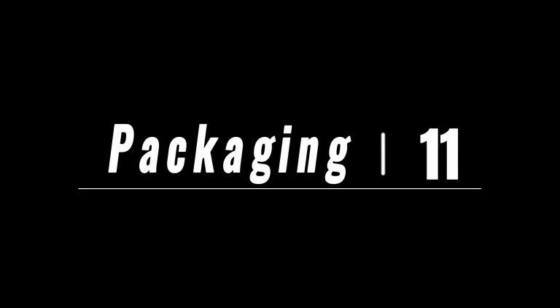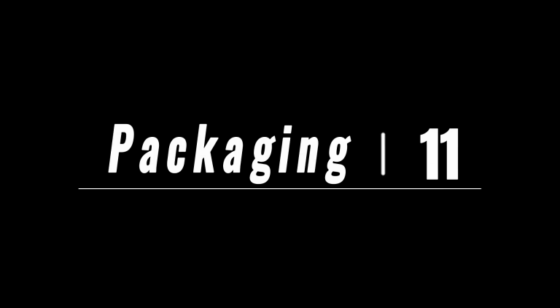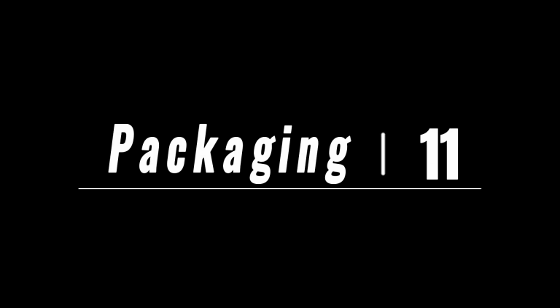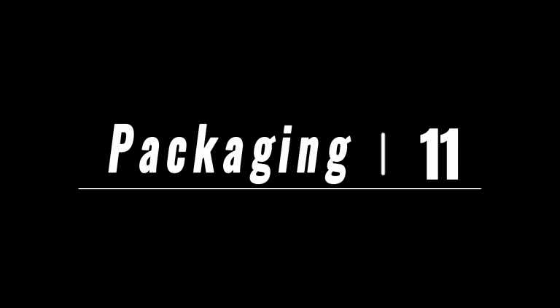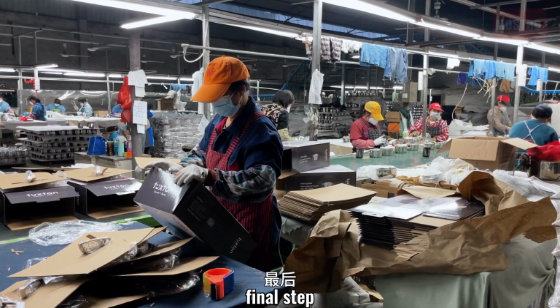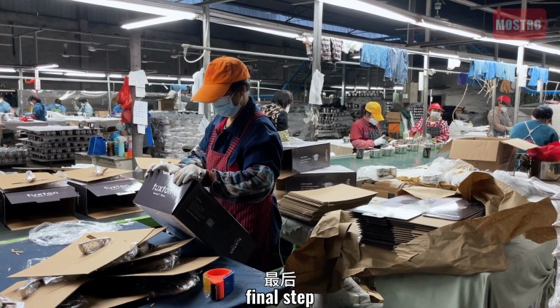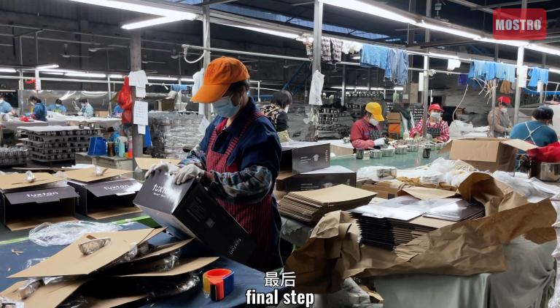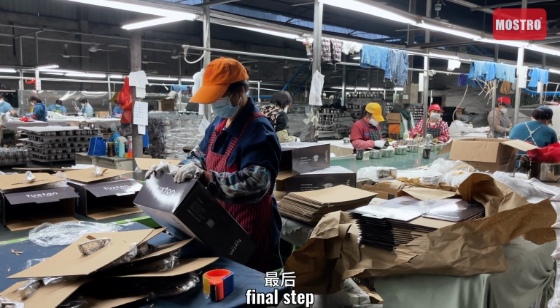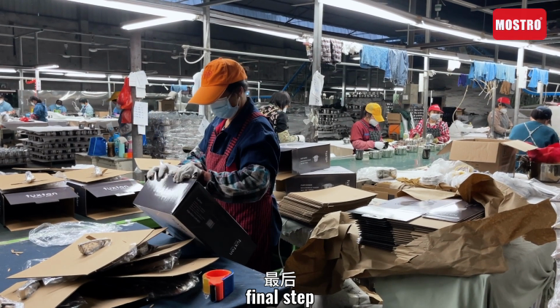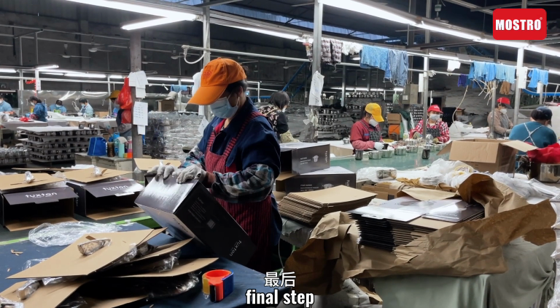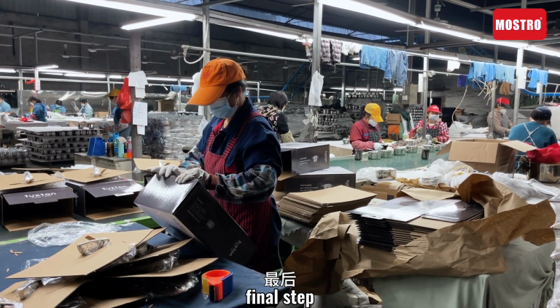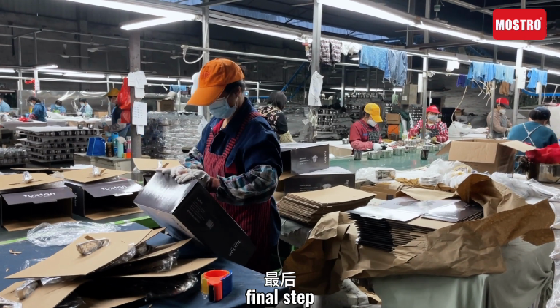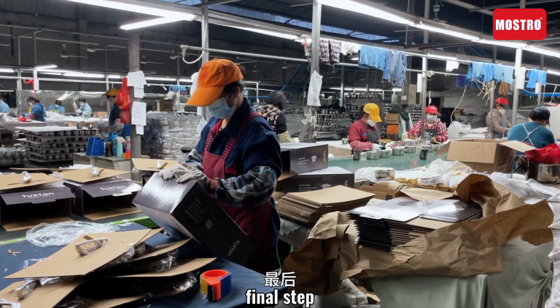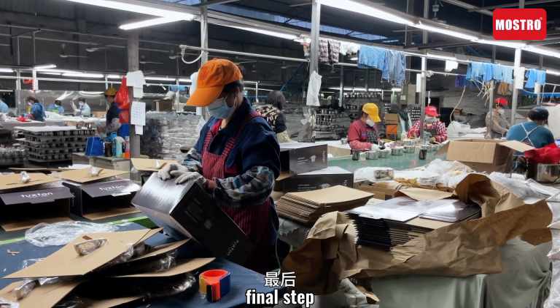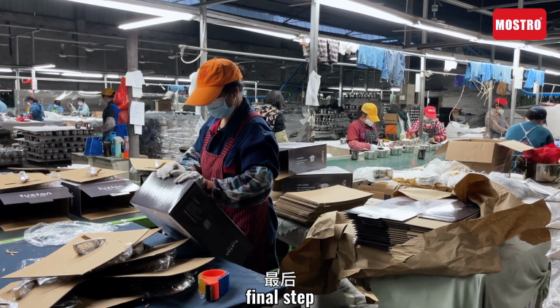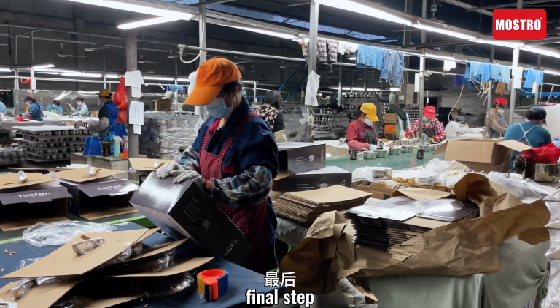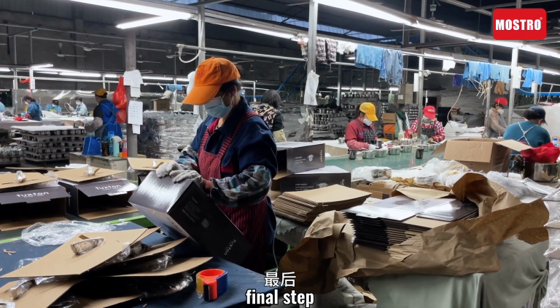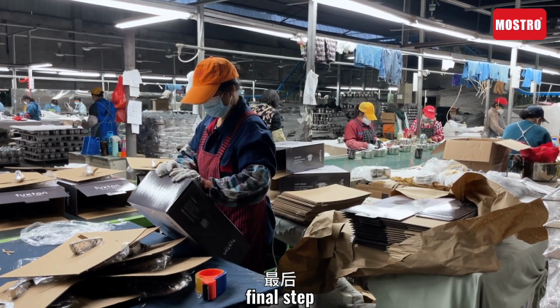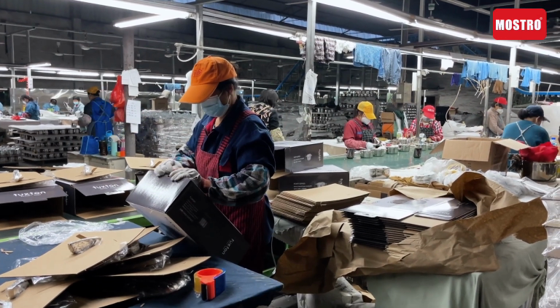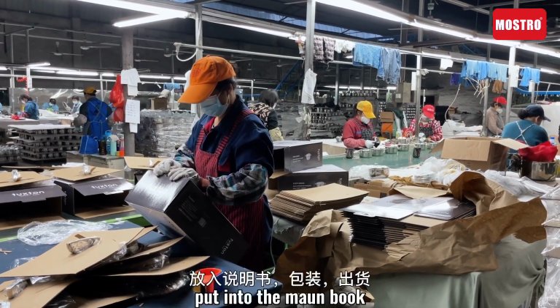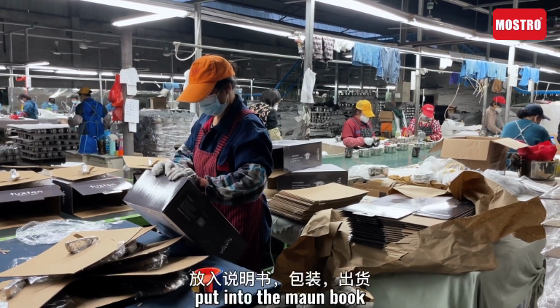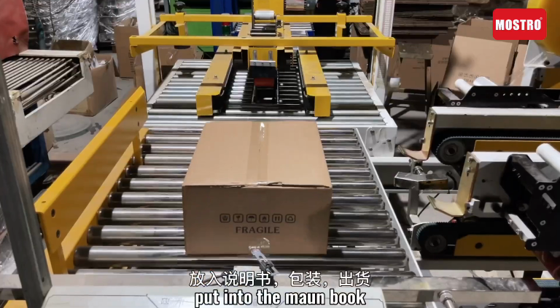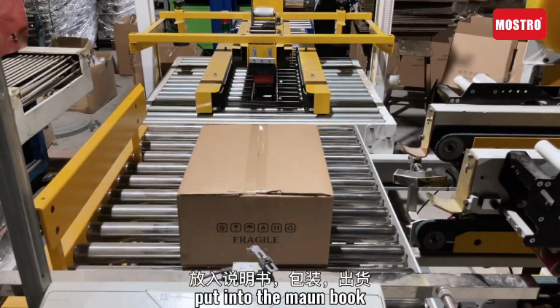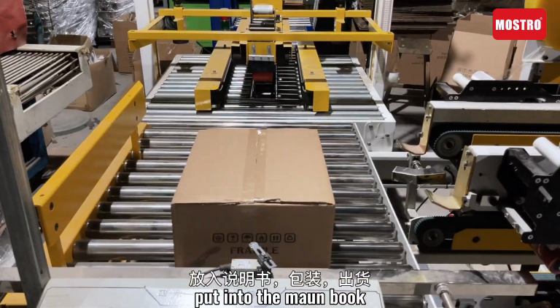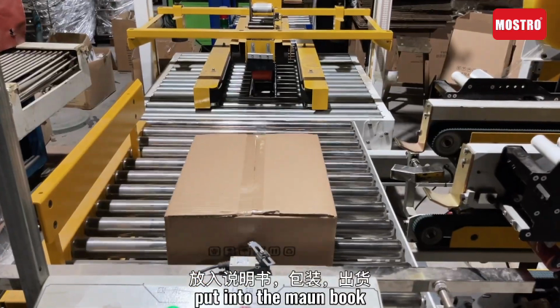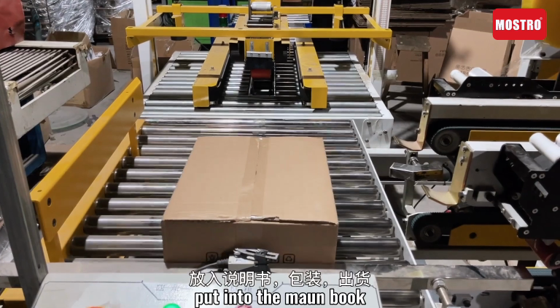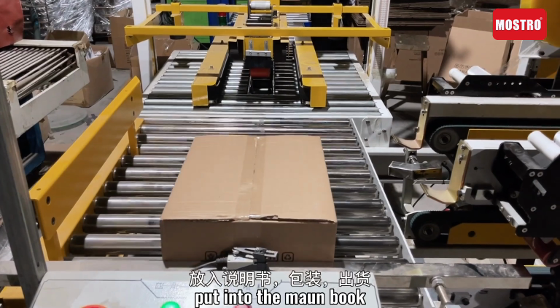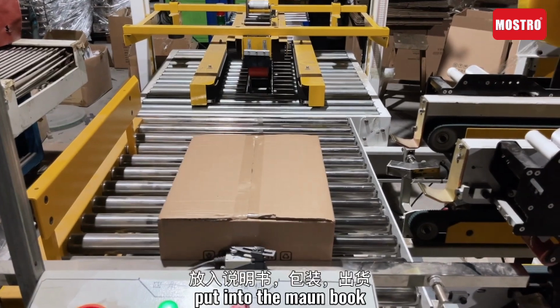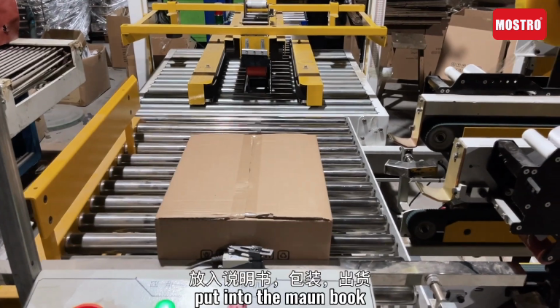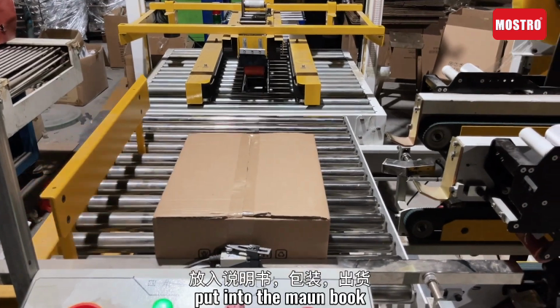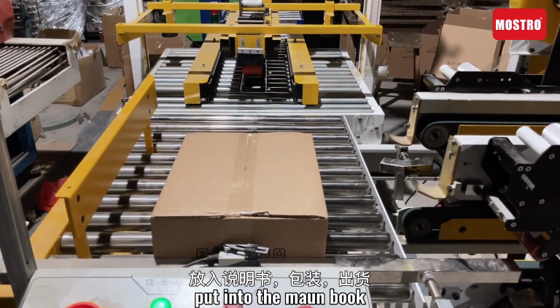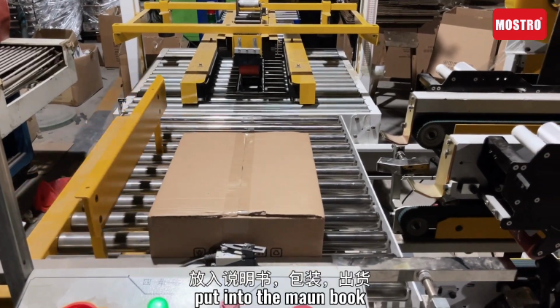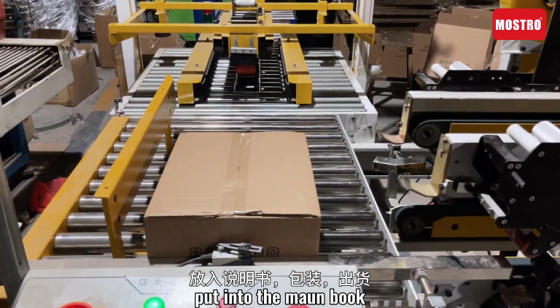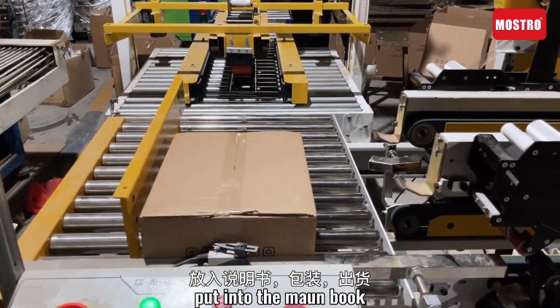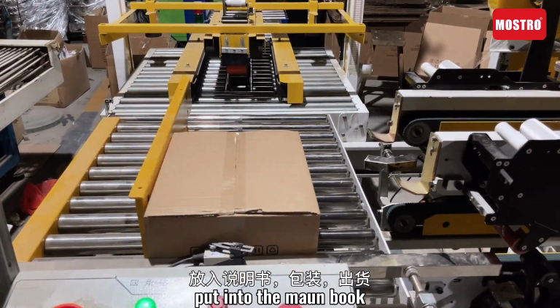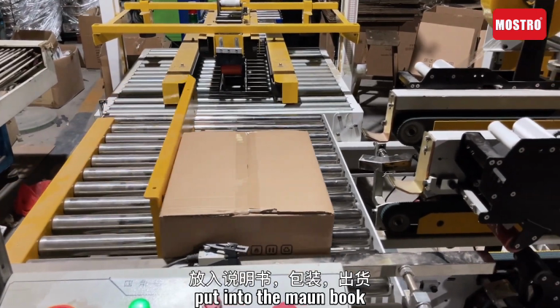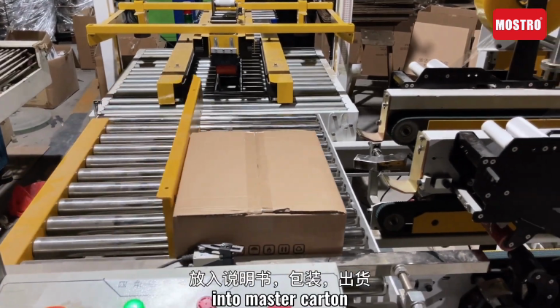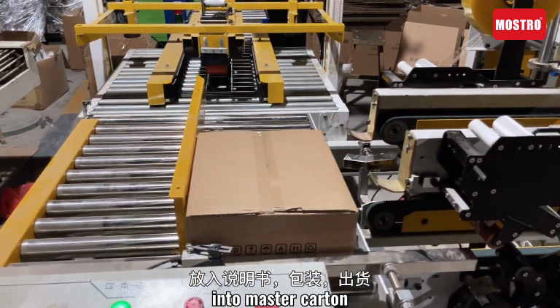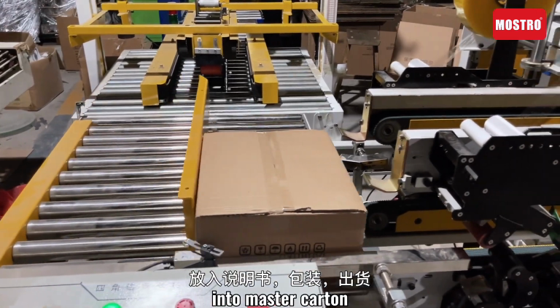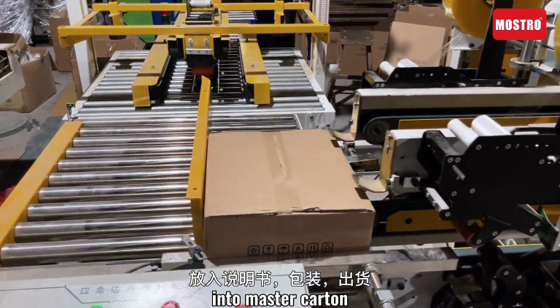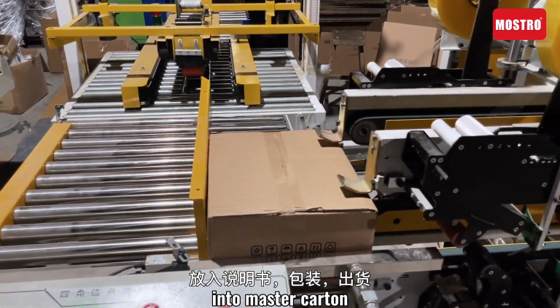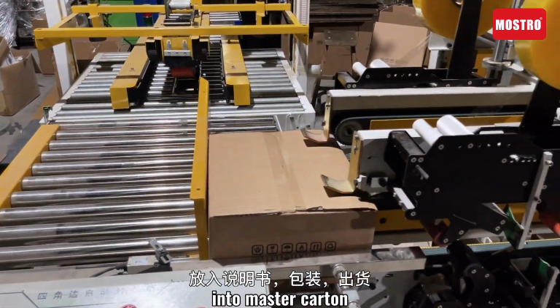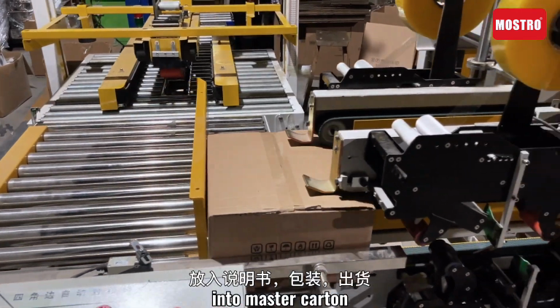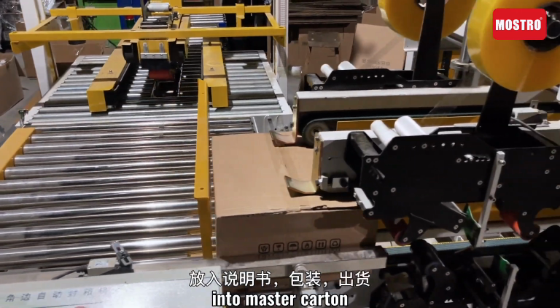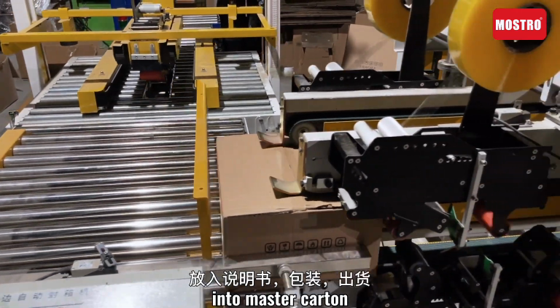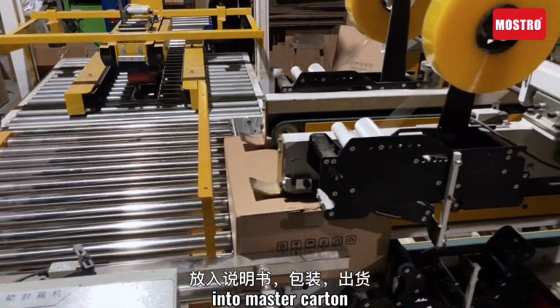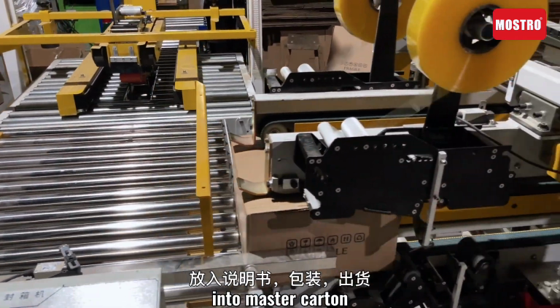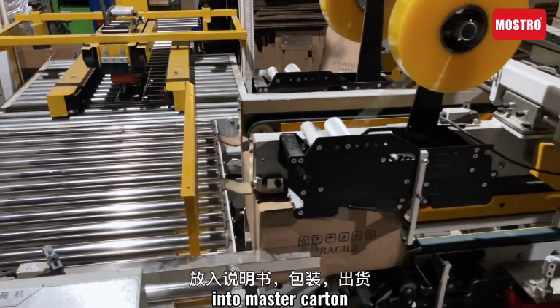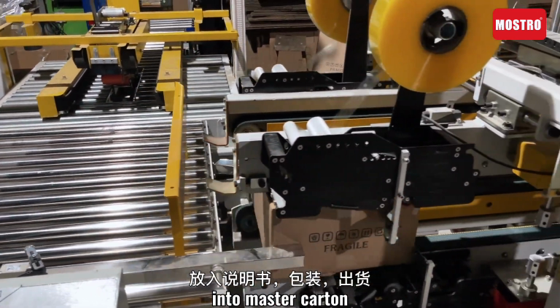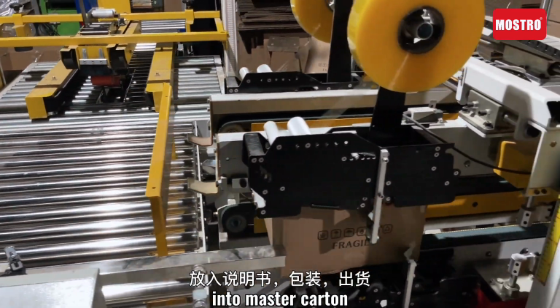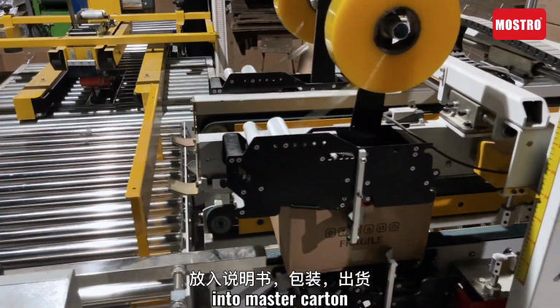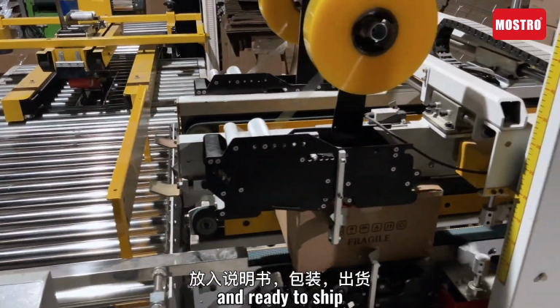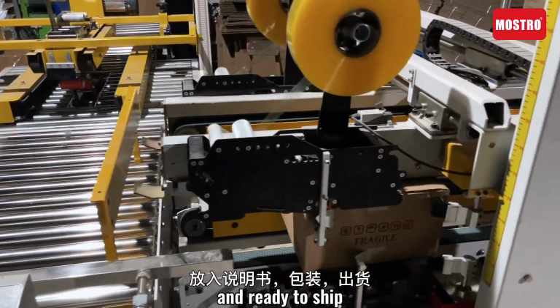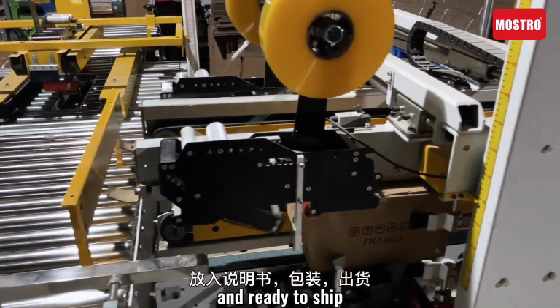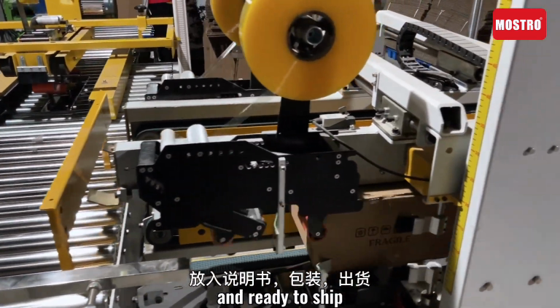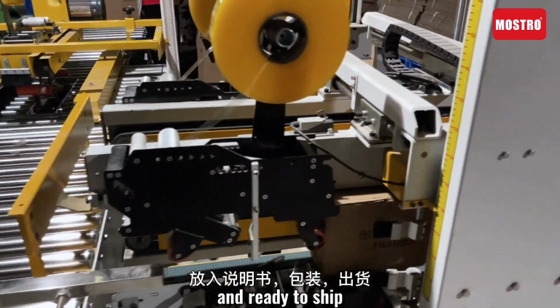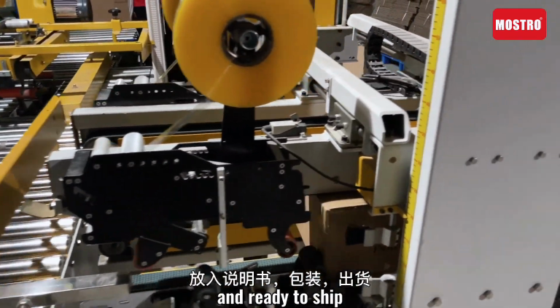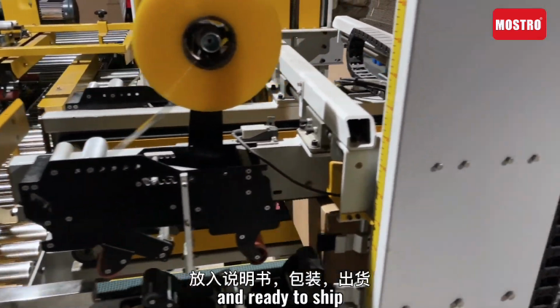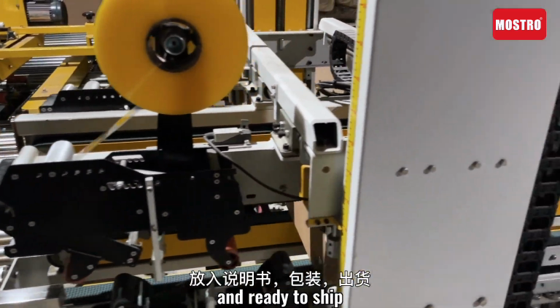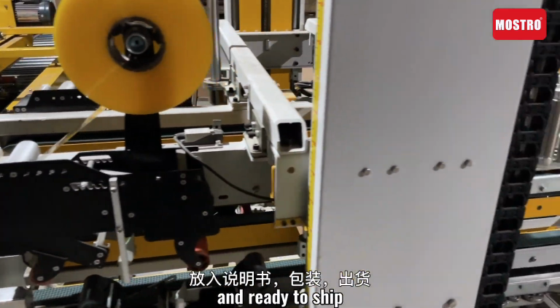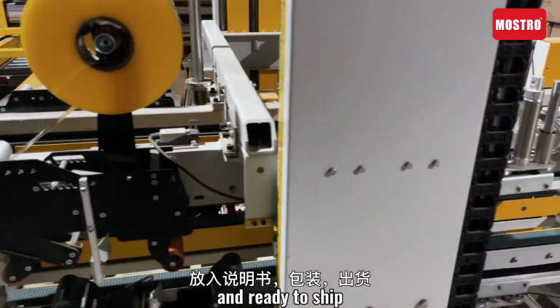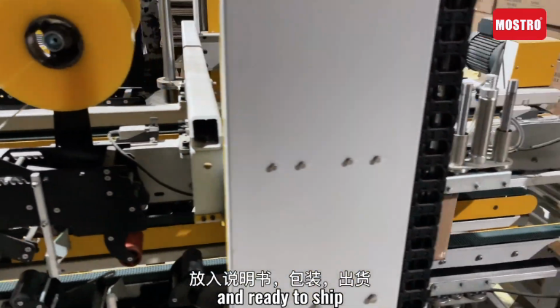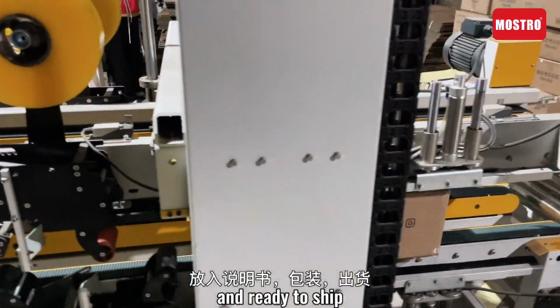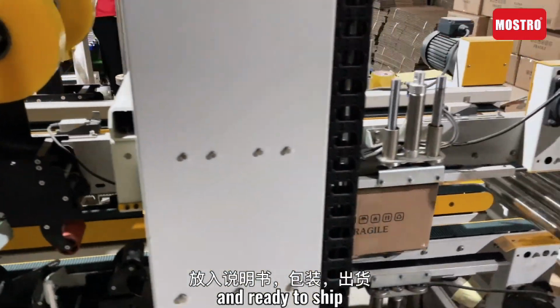Final step: put in the manual book, into the master carton, and be ready to ship.